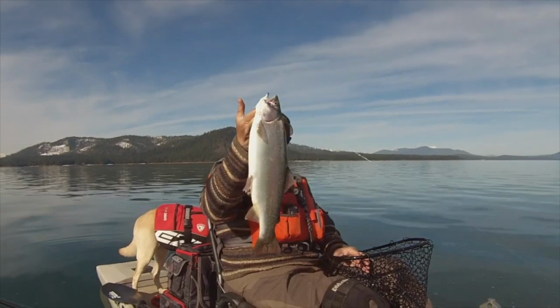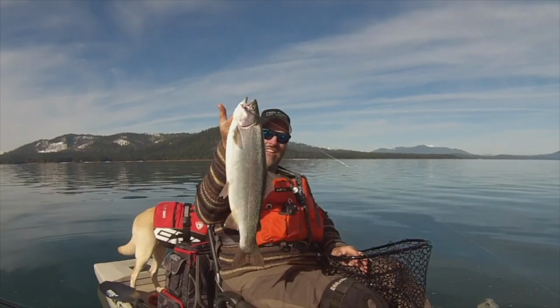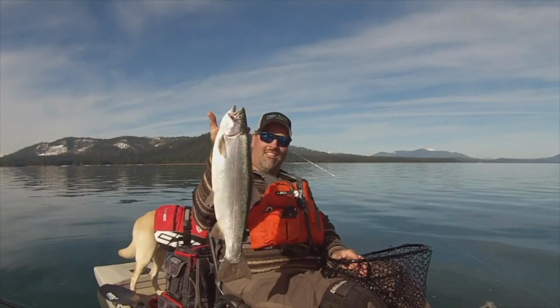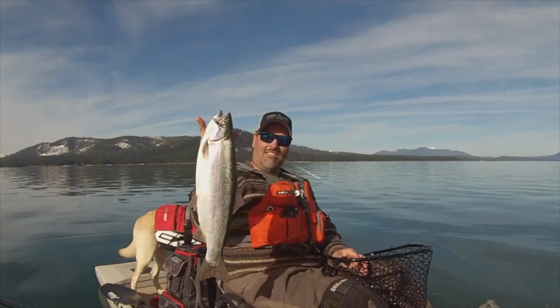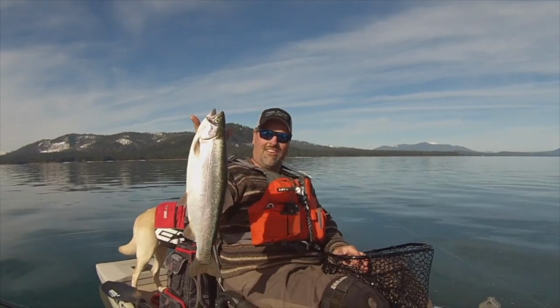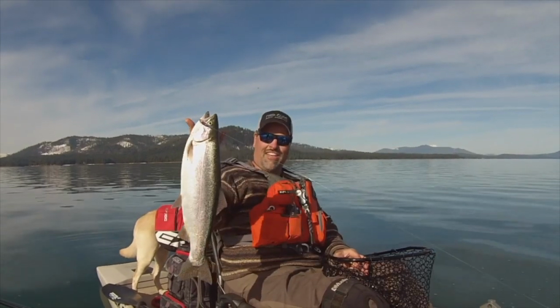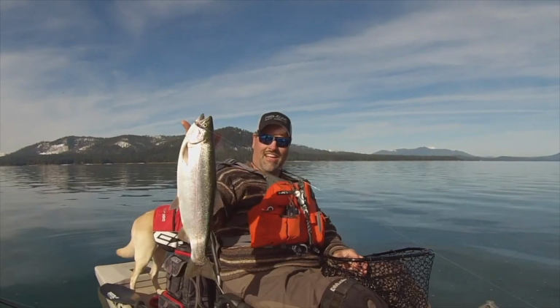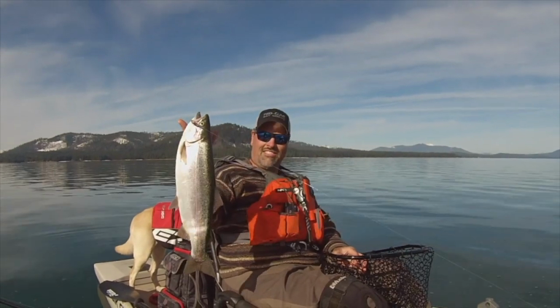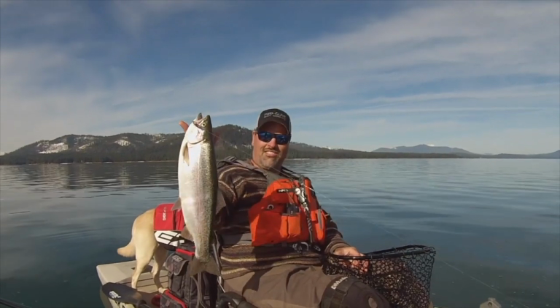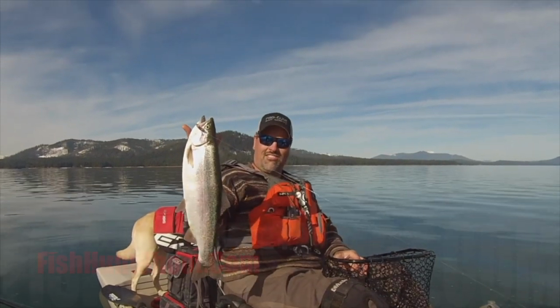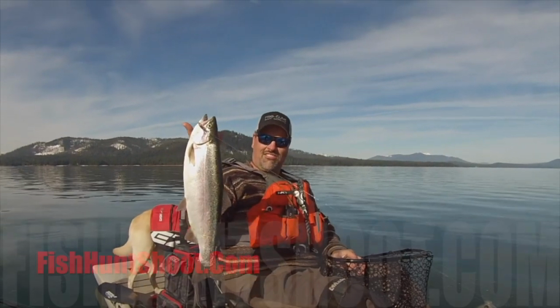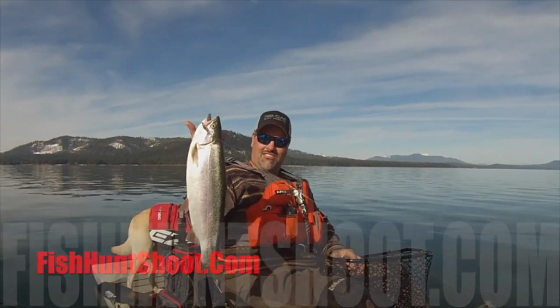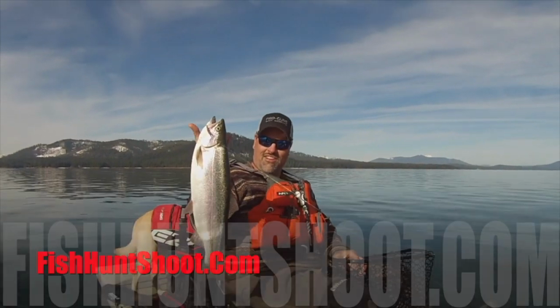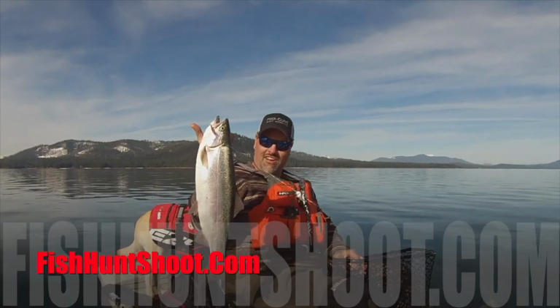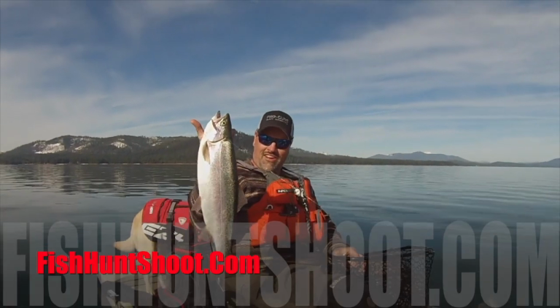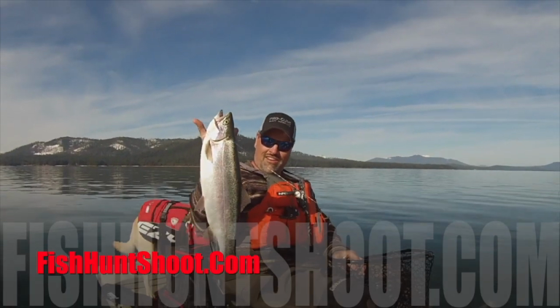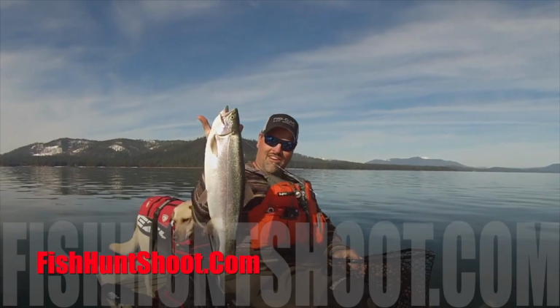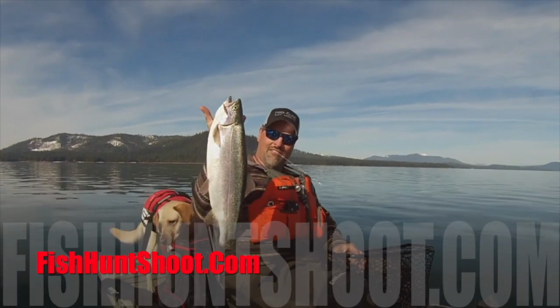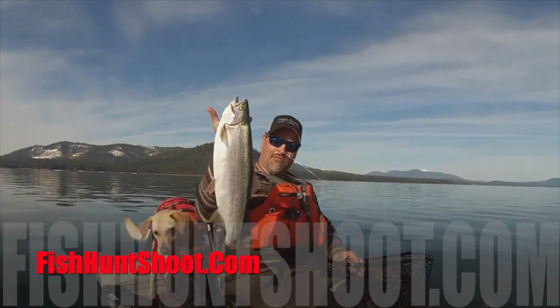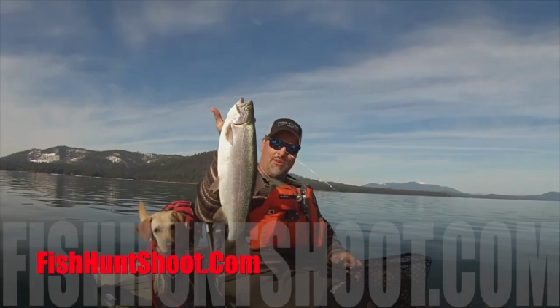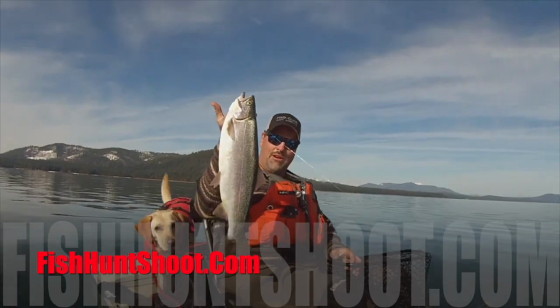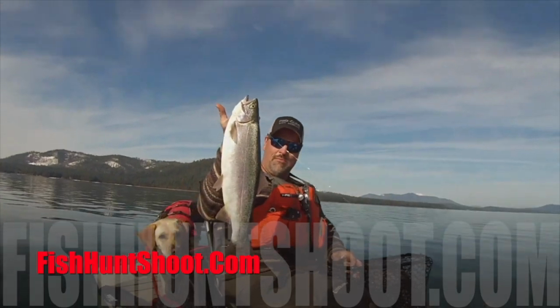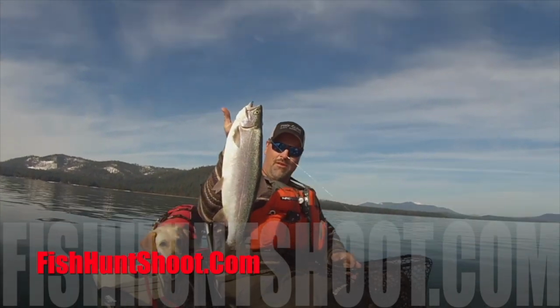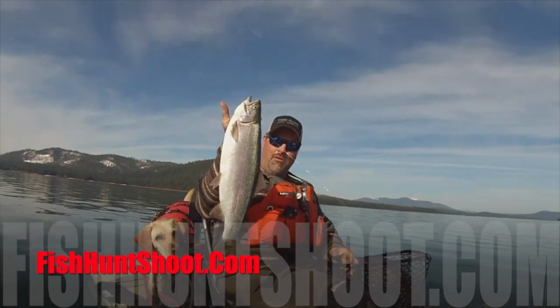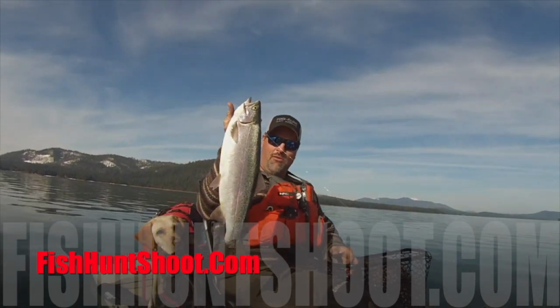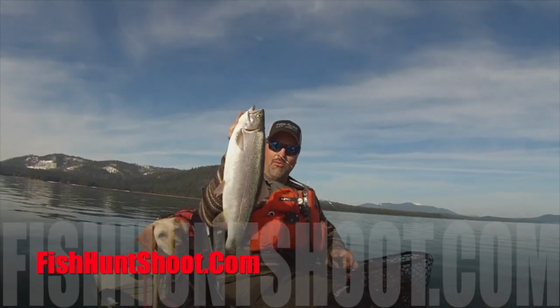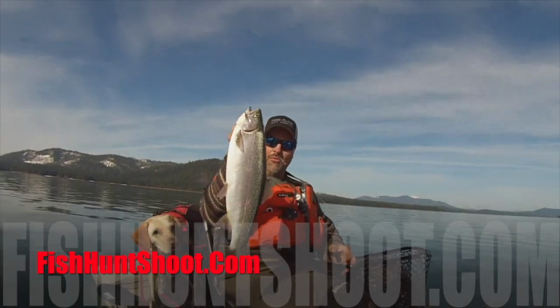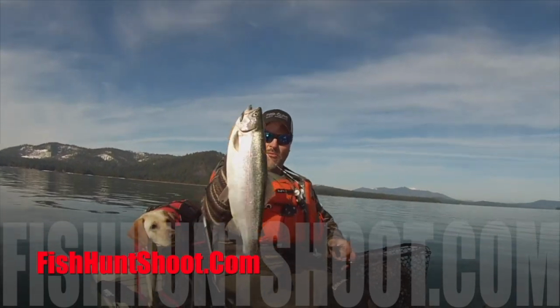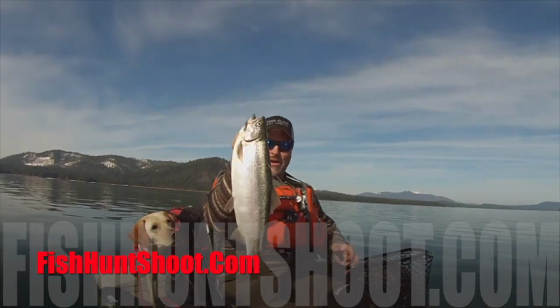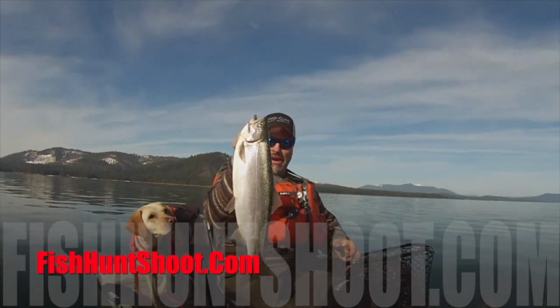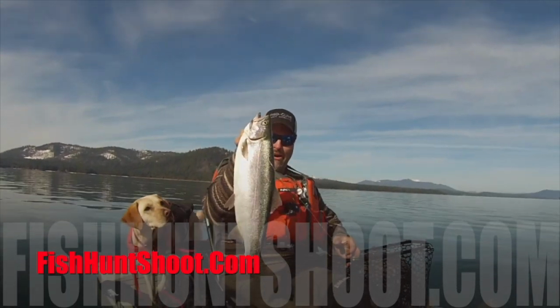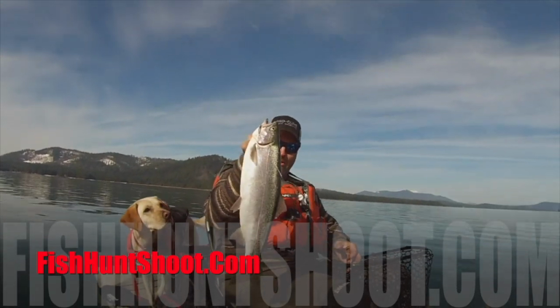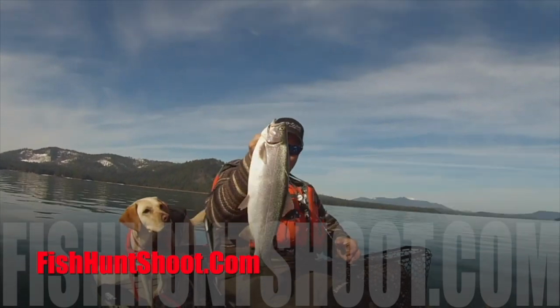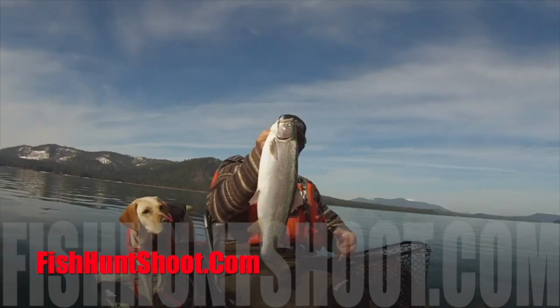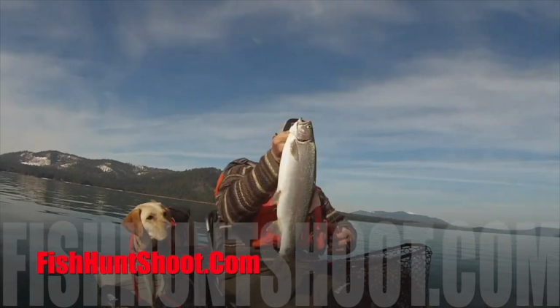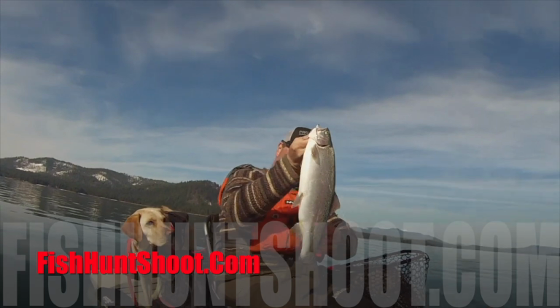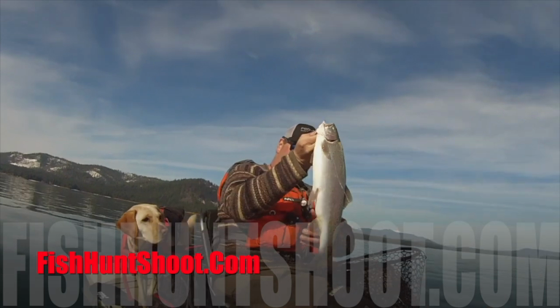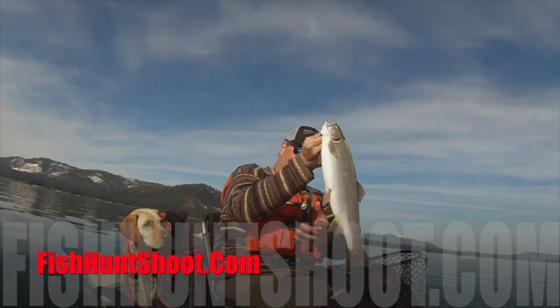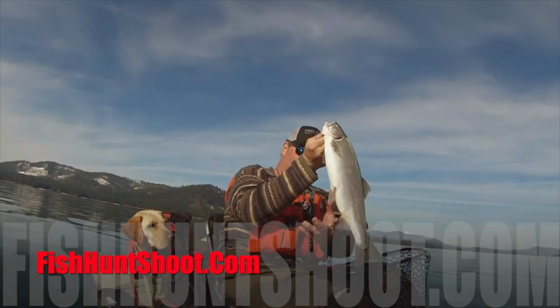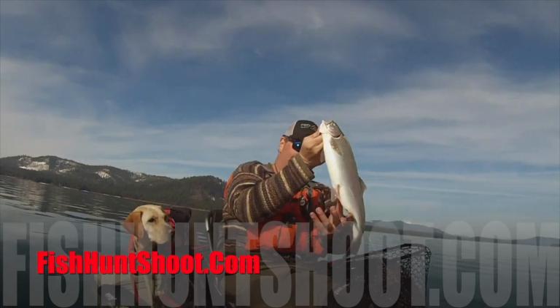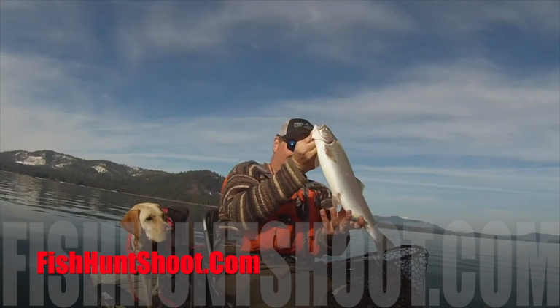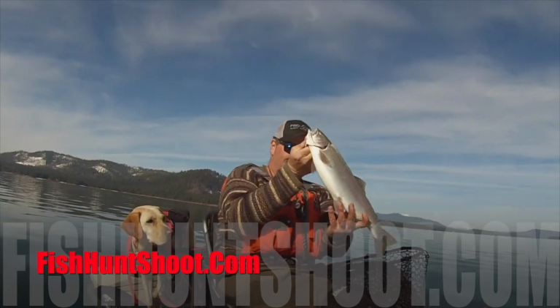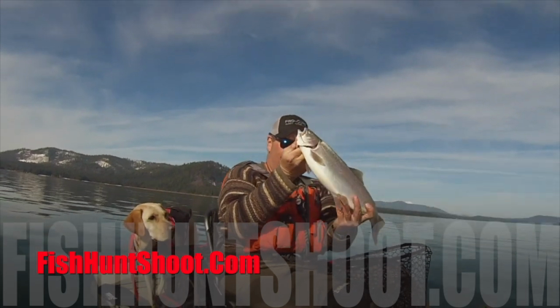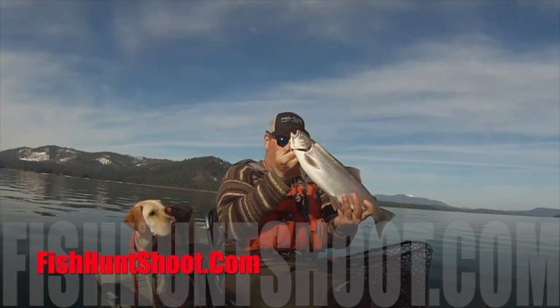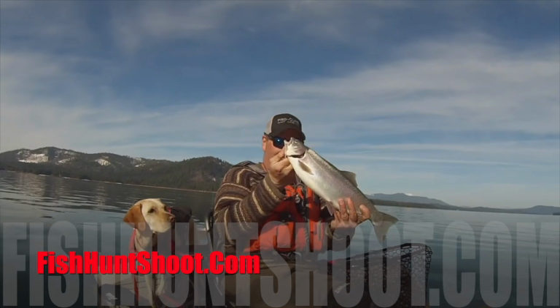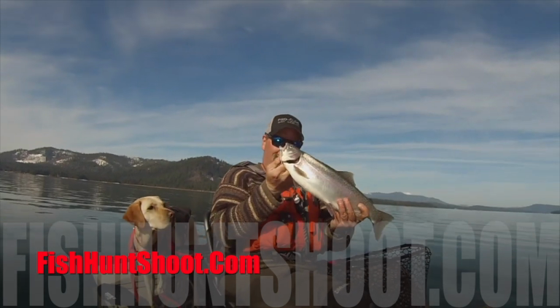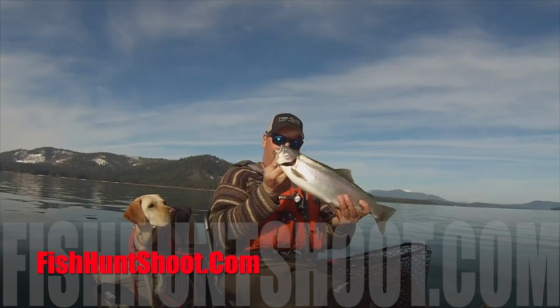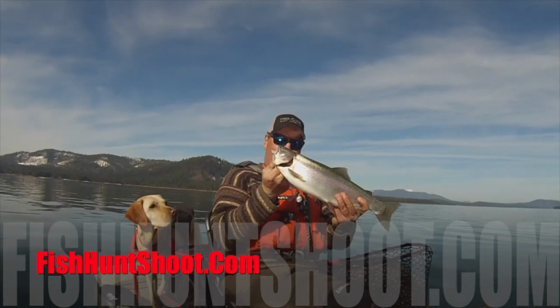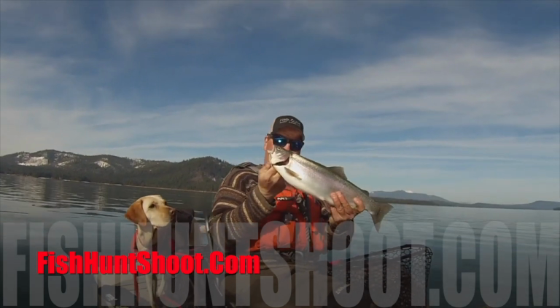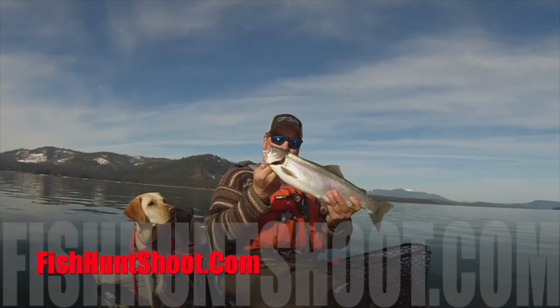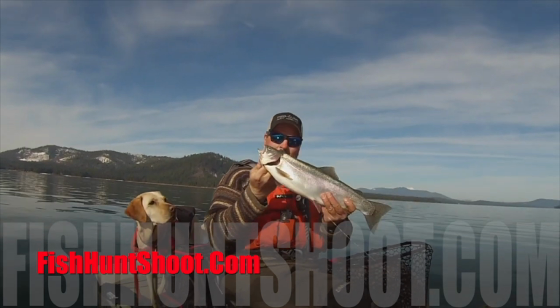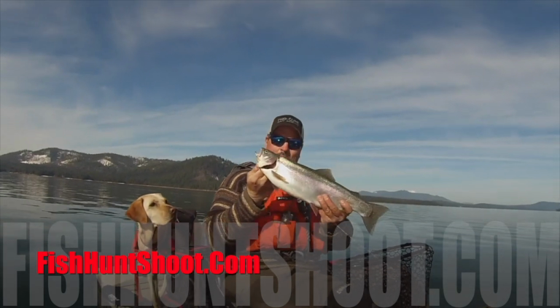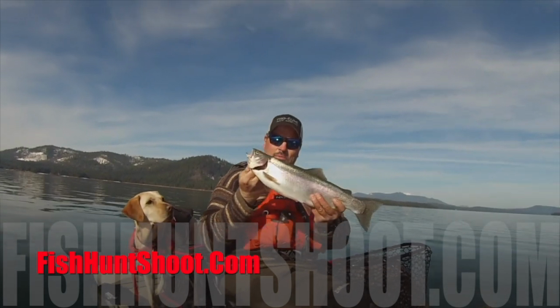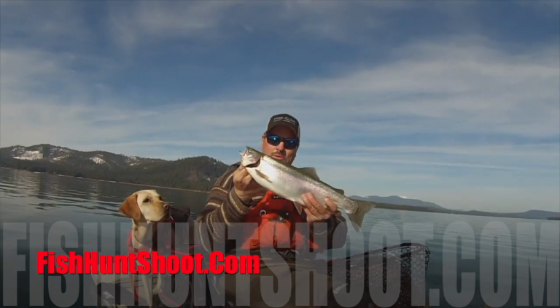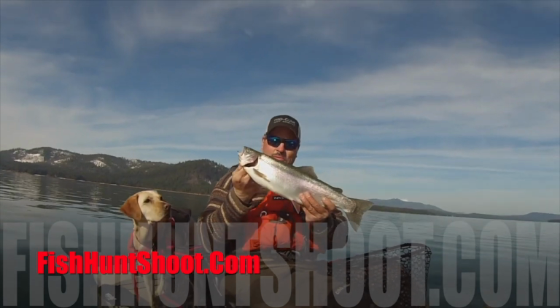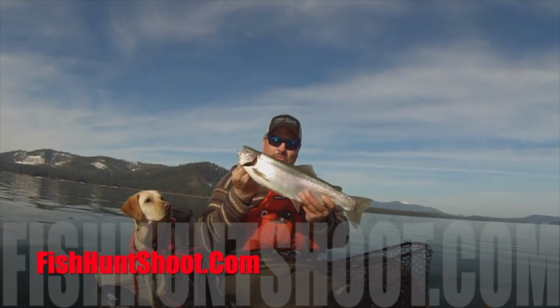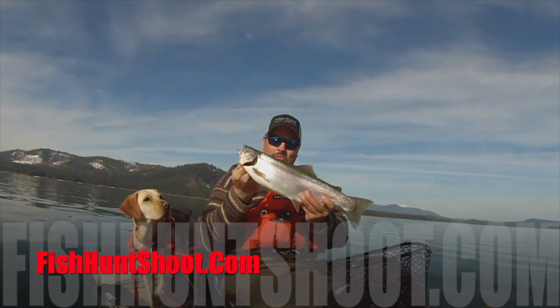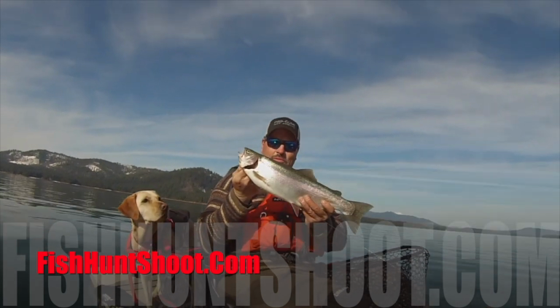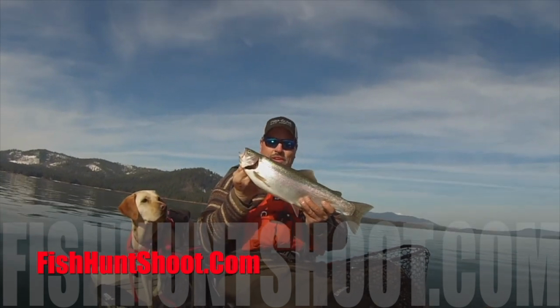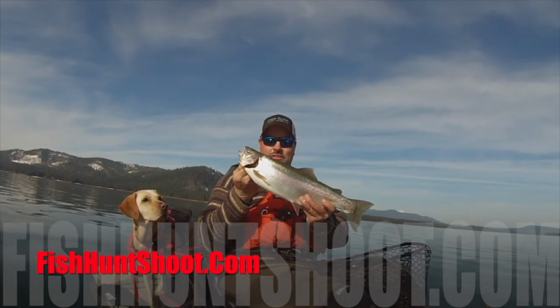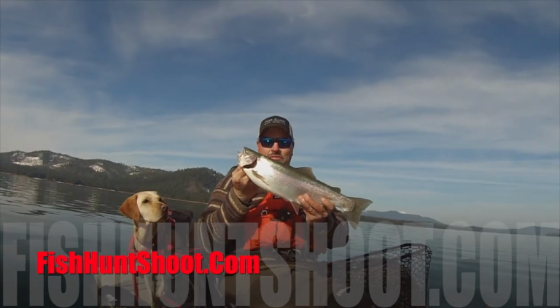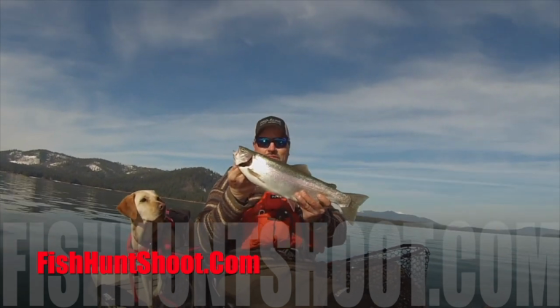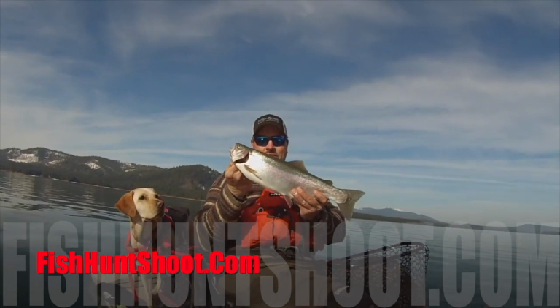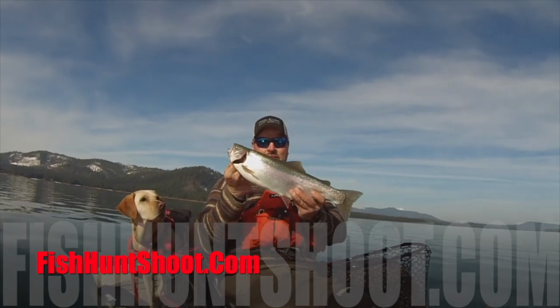This video is brought to you by FishhuntChute.com. For more and bigger trout, go to FishhuntChute.com.